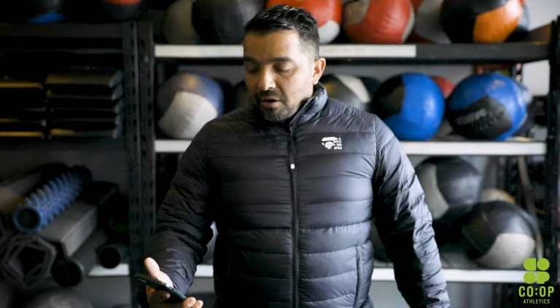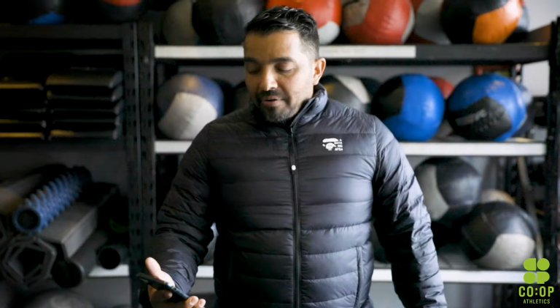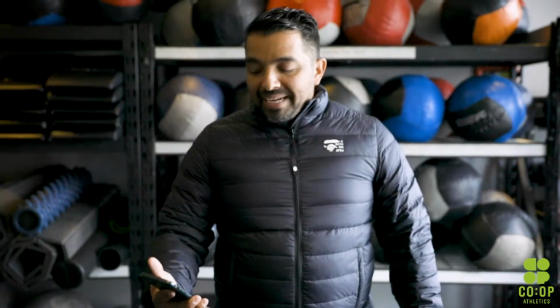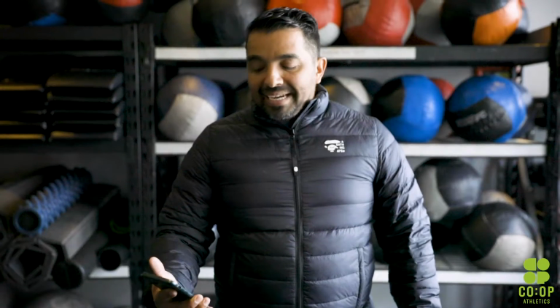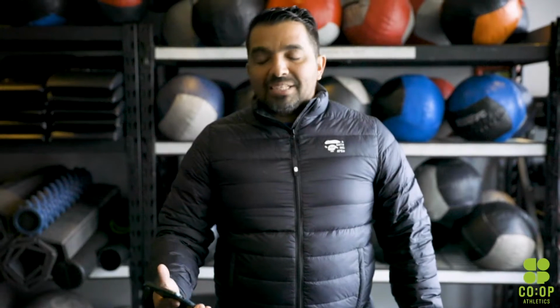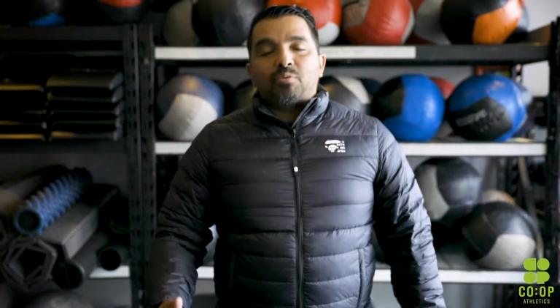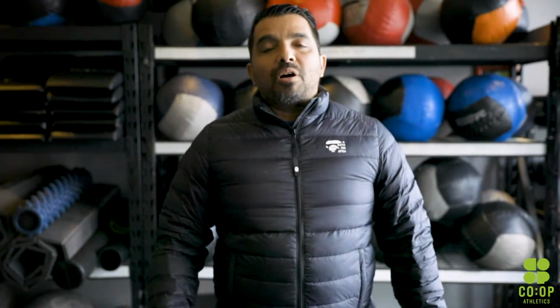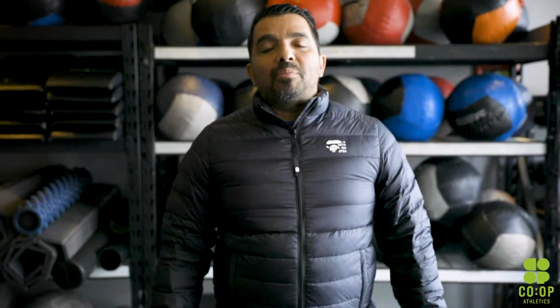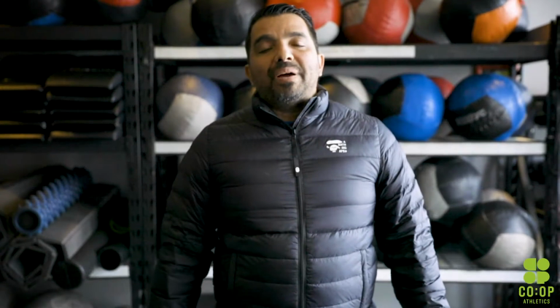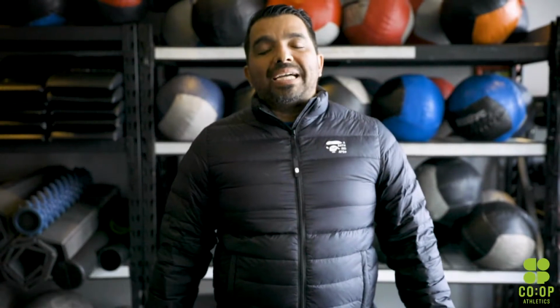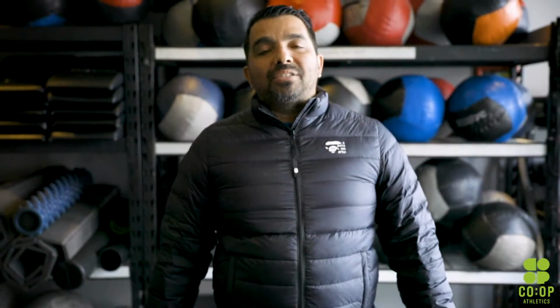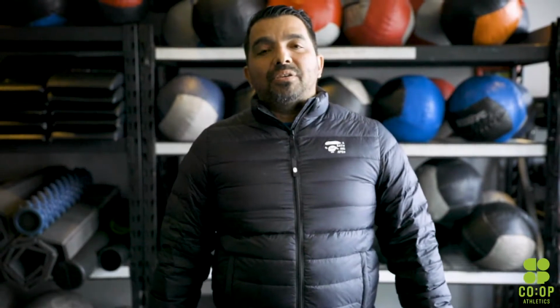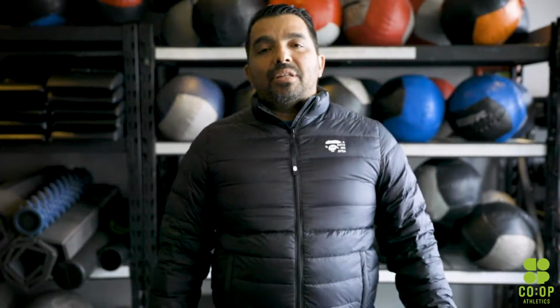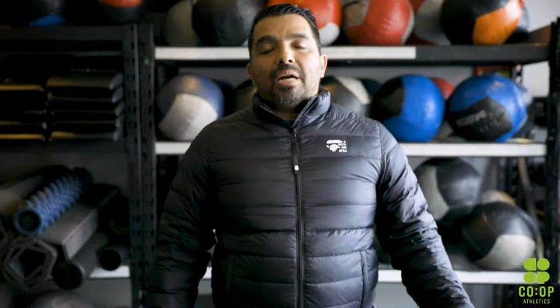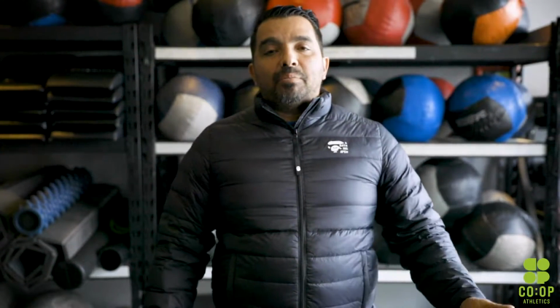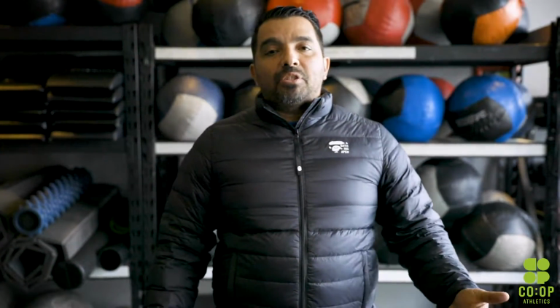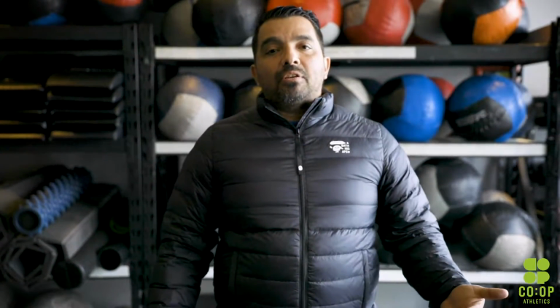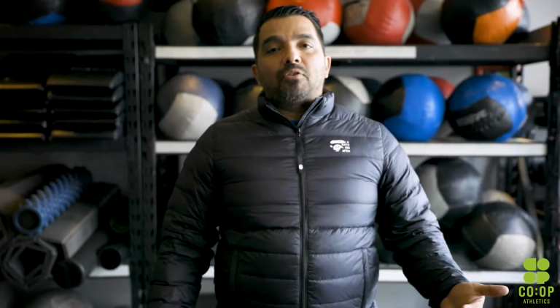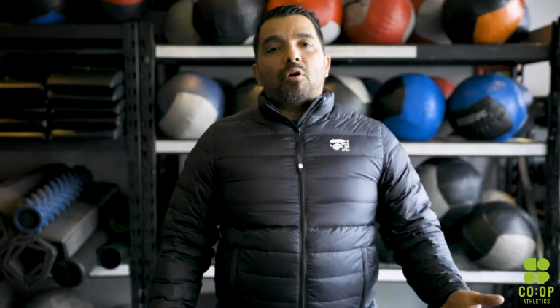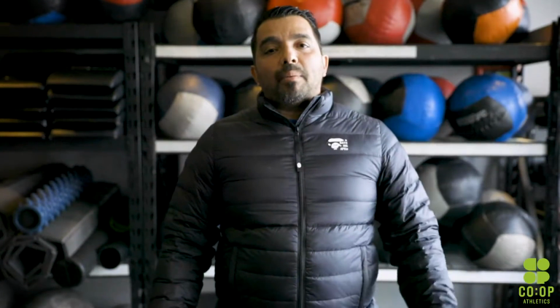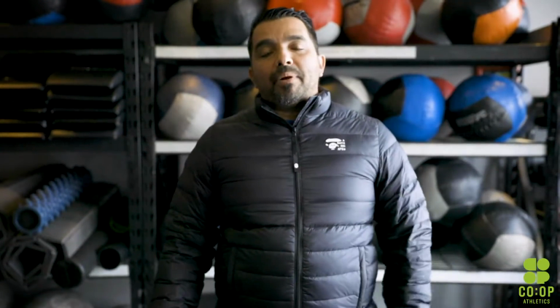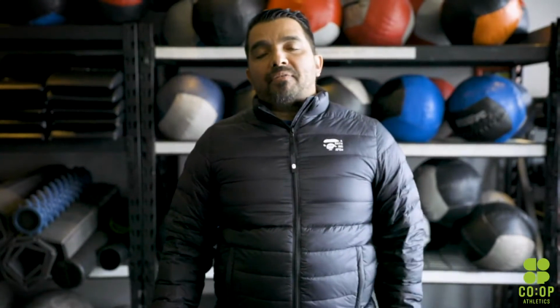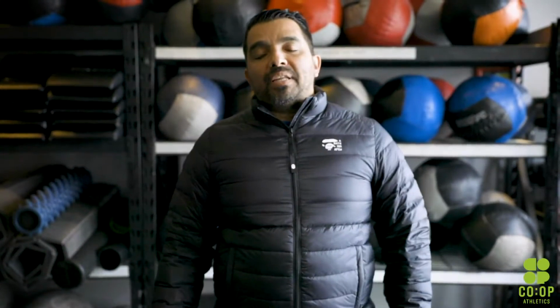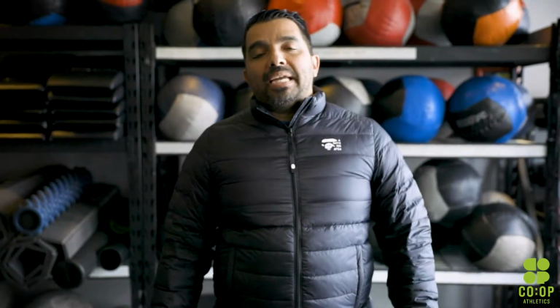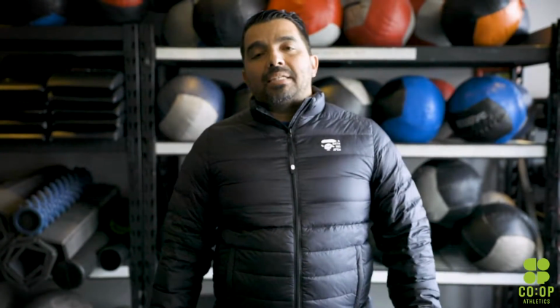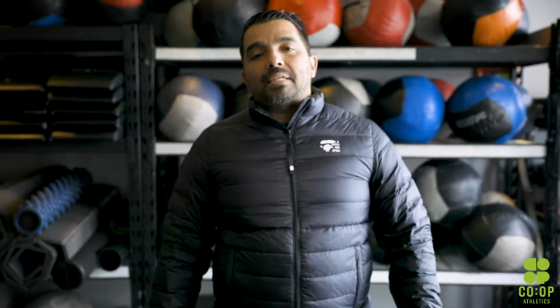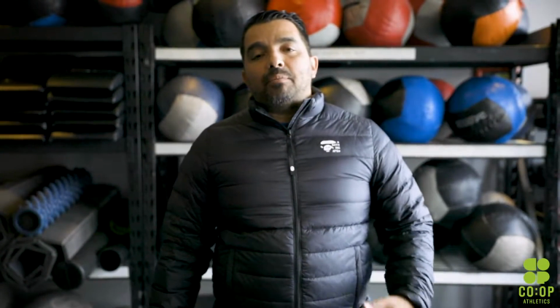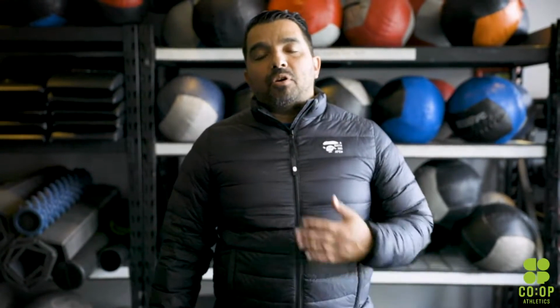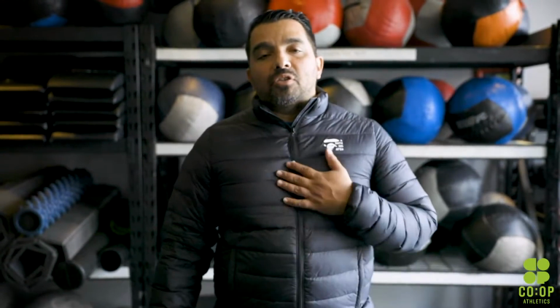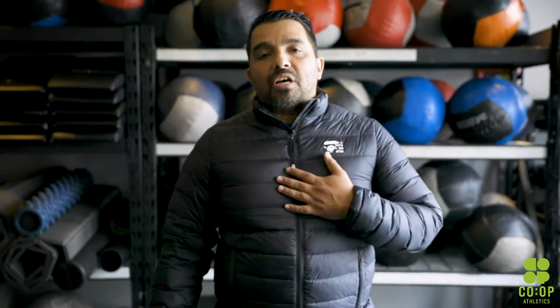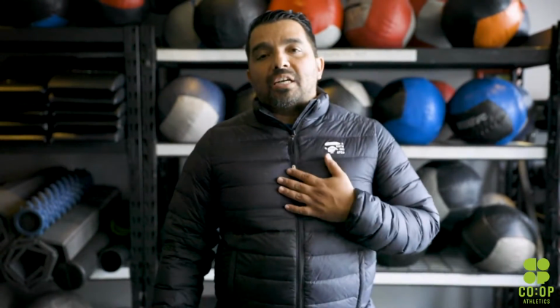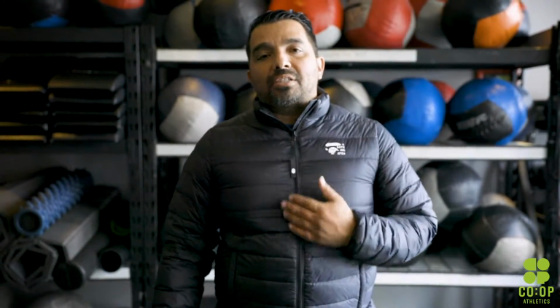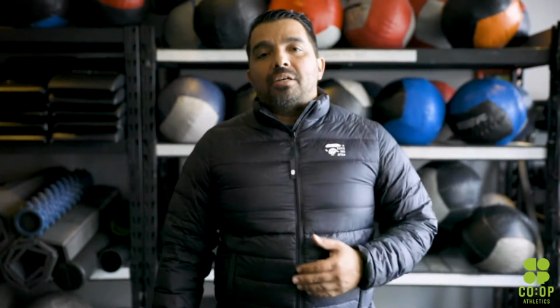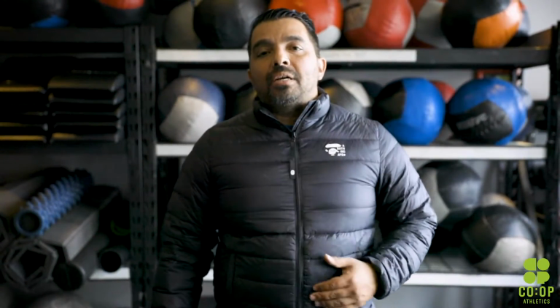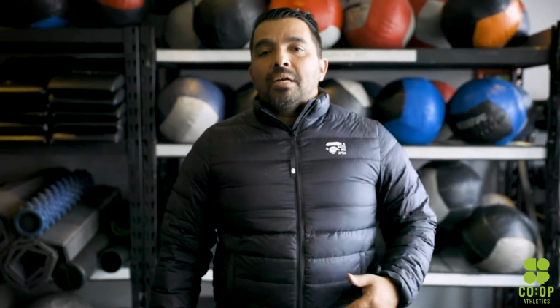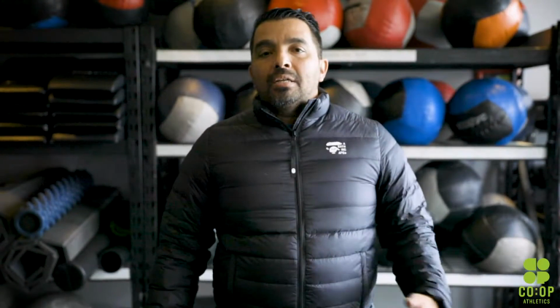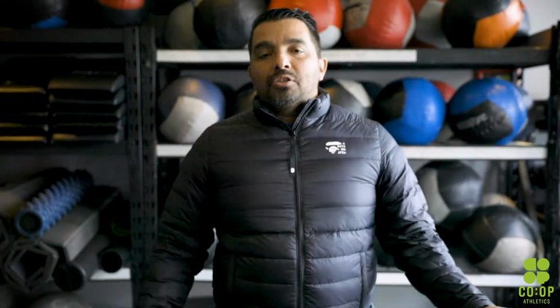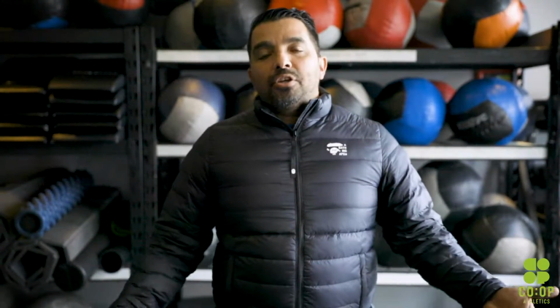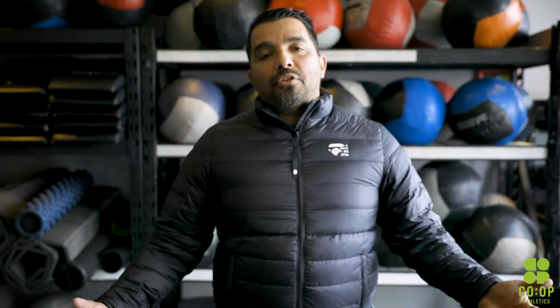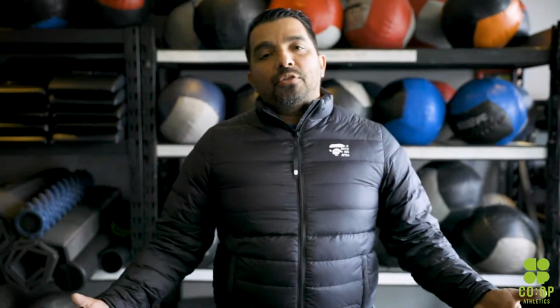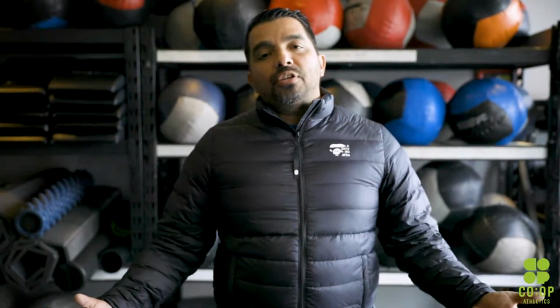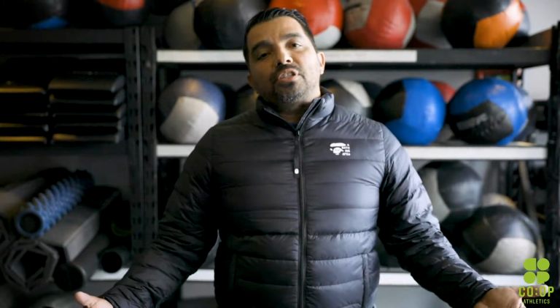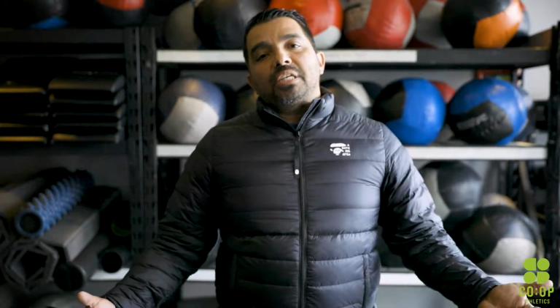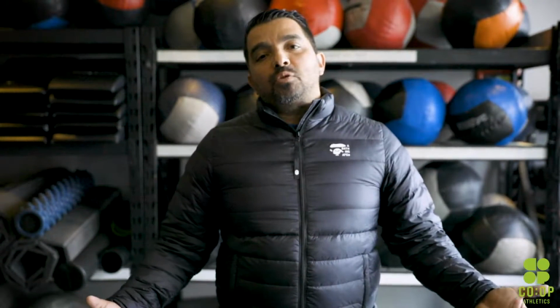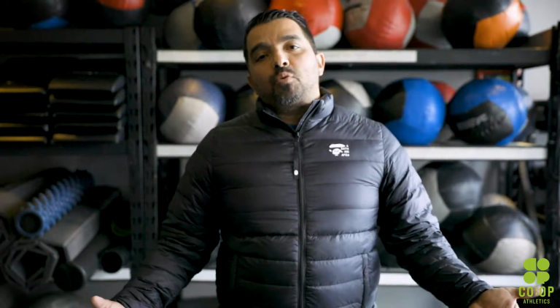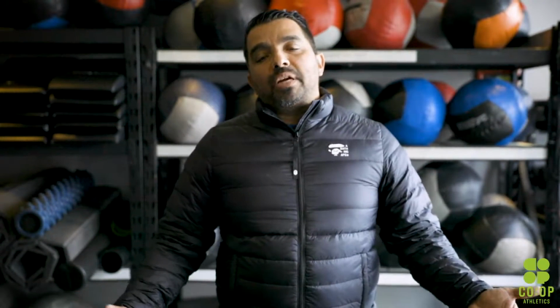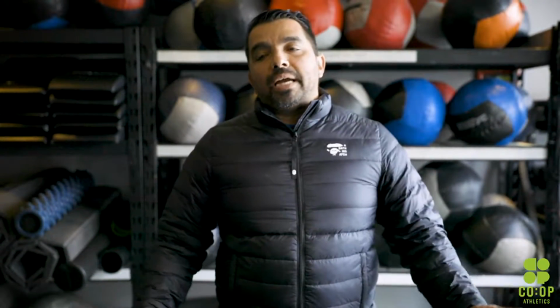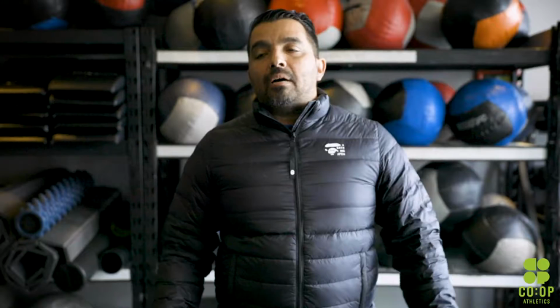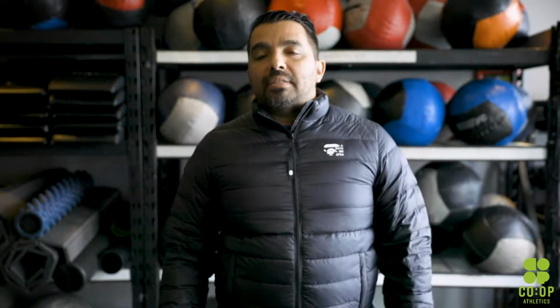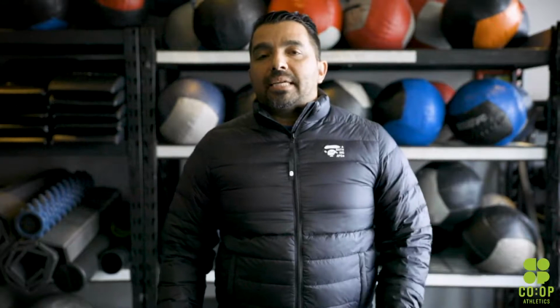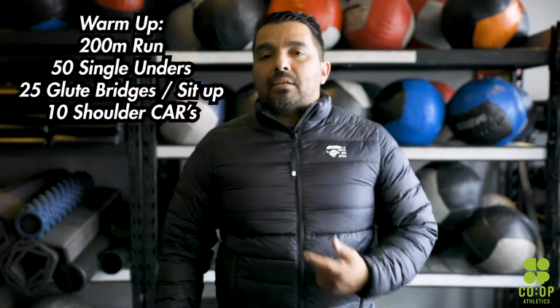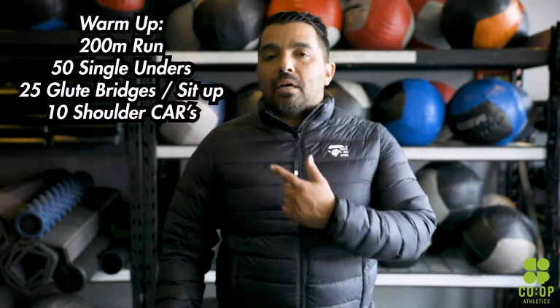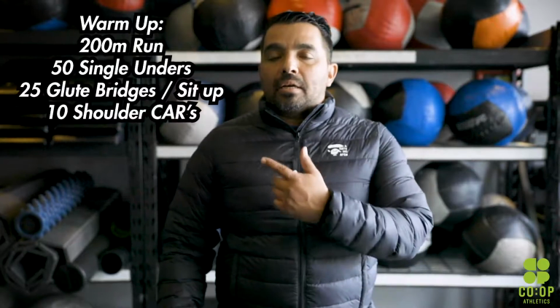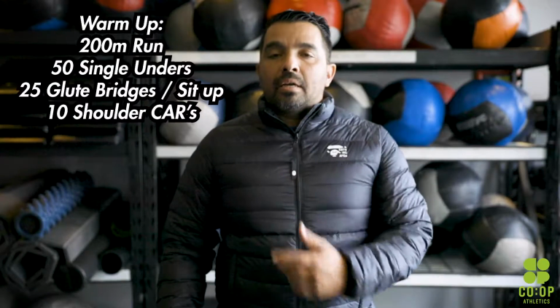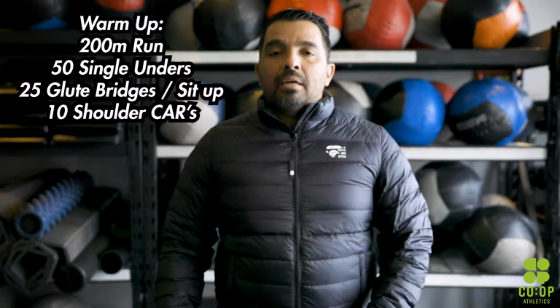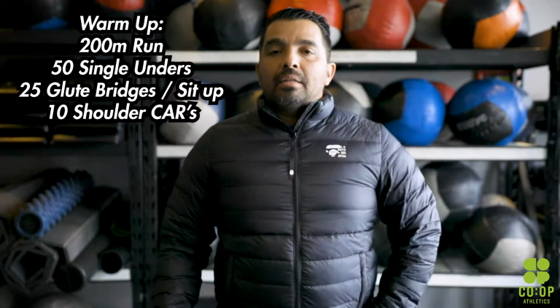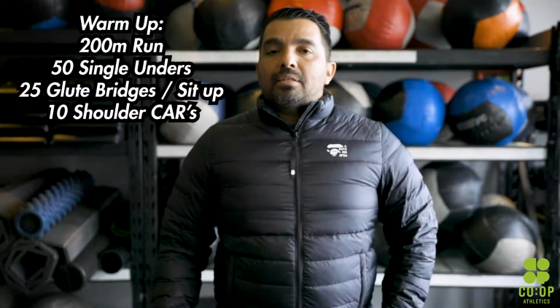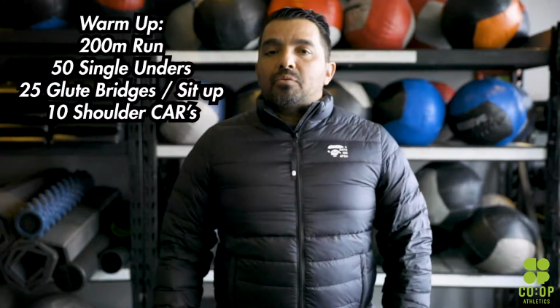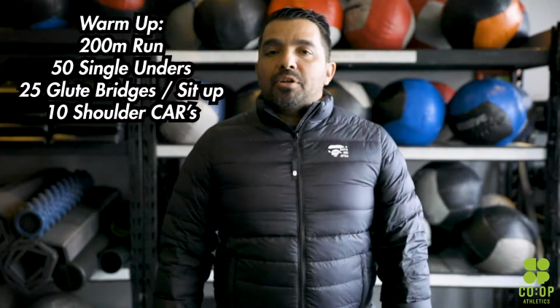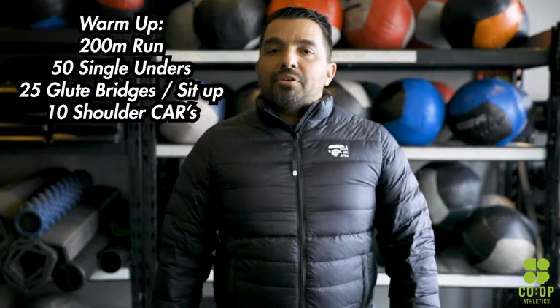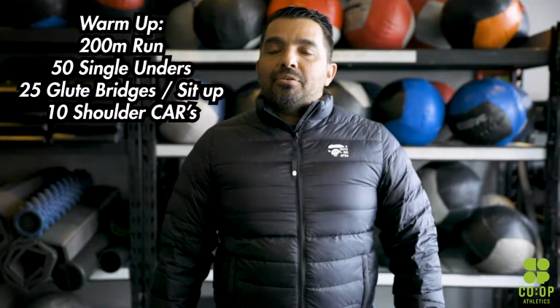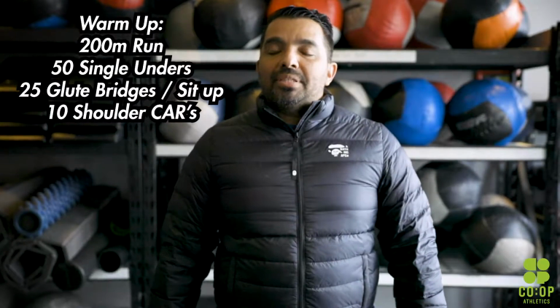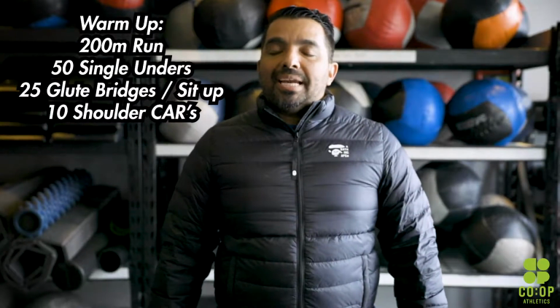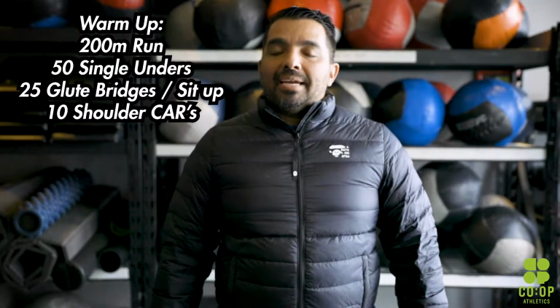All right guys, welcome back to another episode of Co-op Athletics. I'm your host Oscar. Take a look at your Thursday's workout — this is what you're doing today.